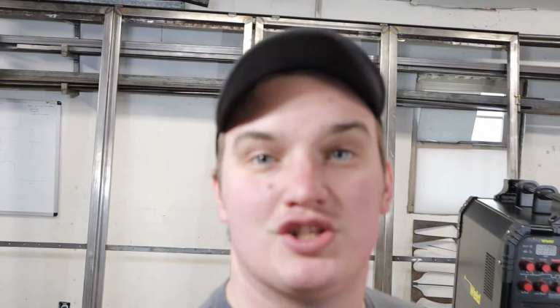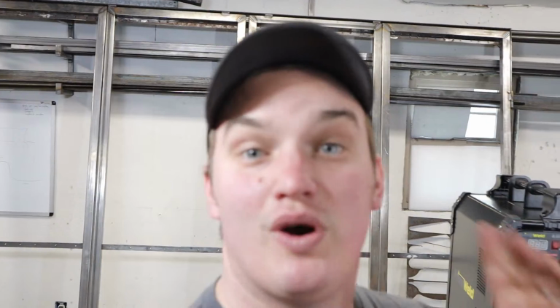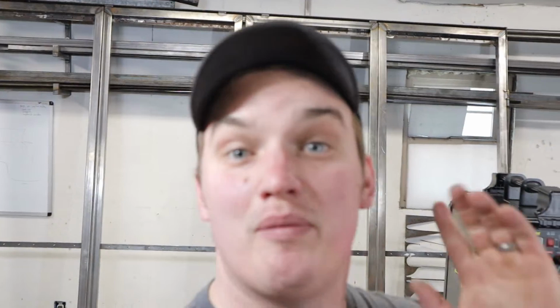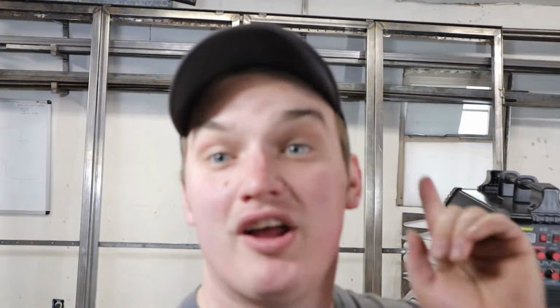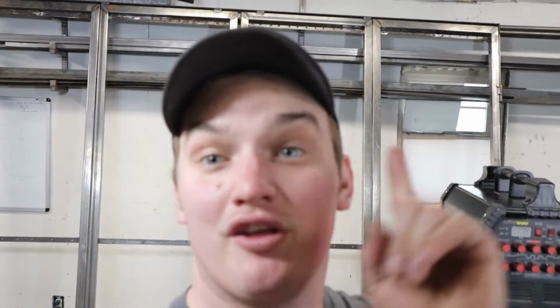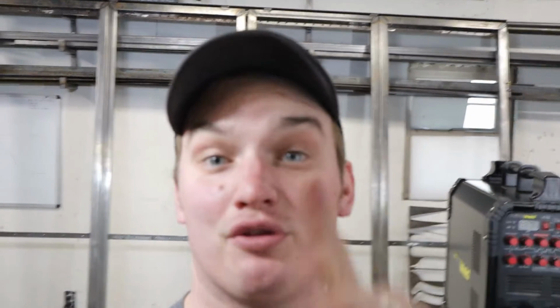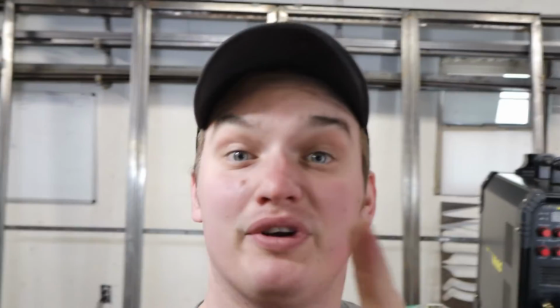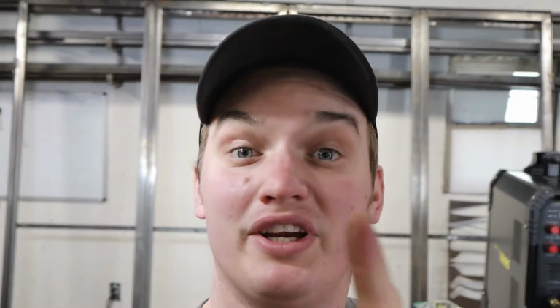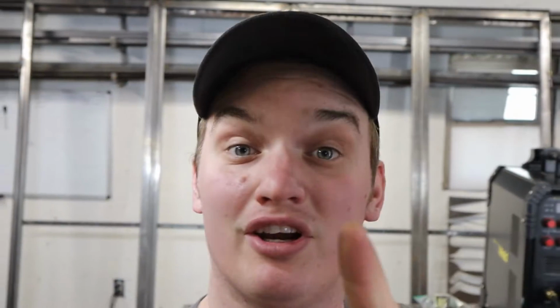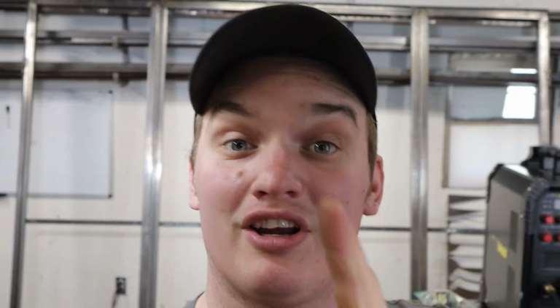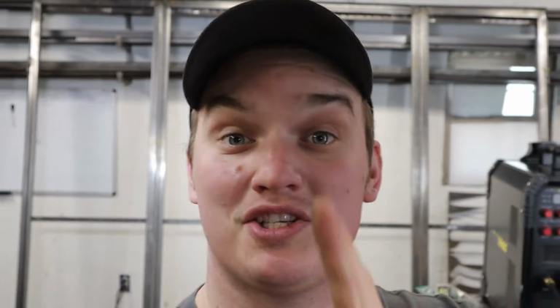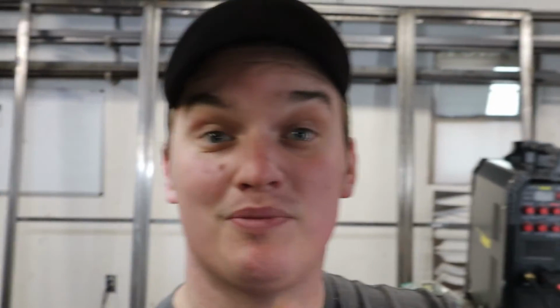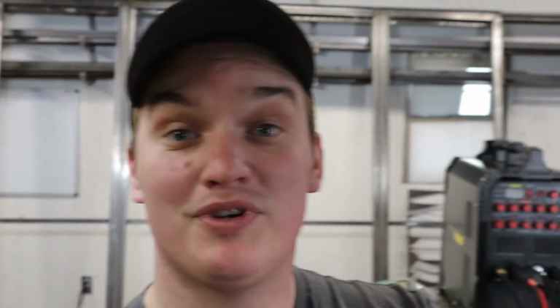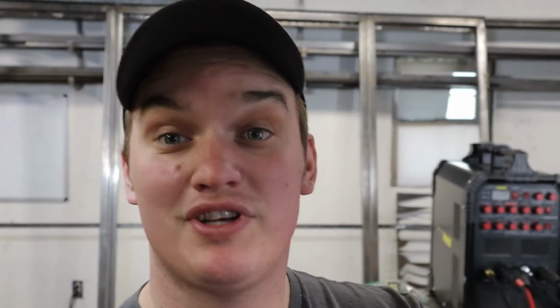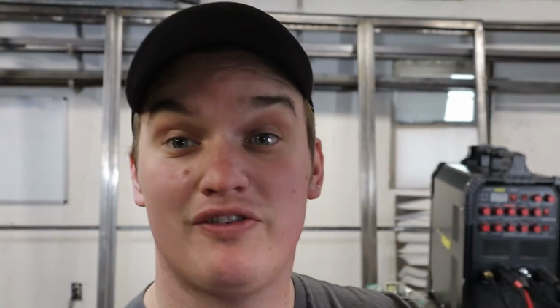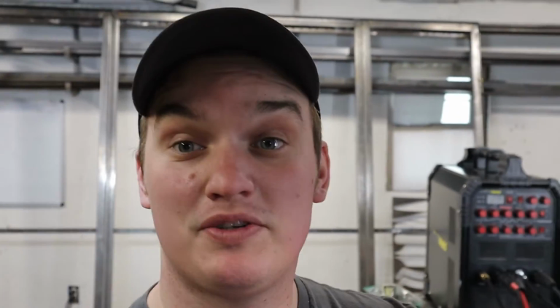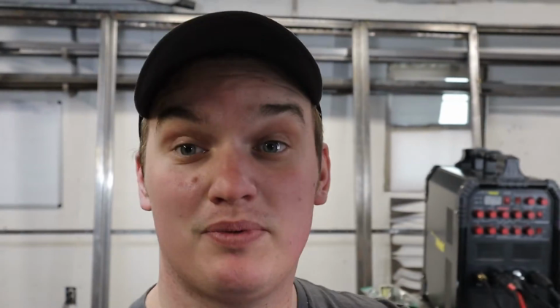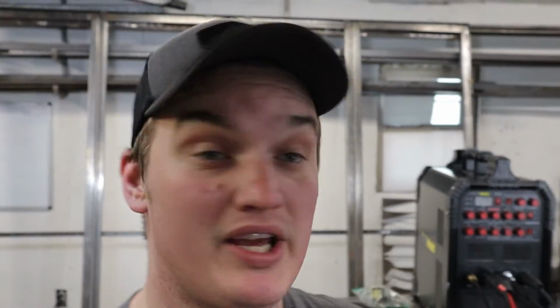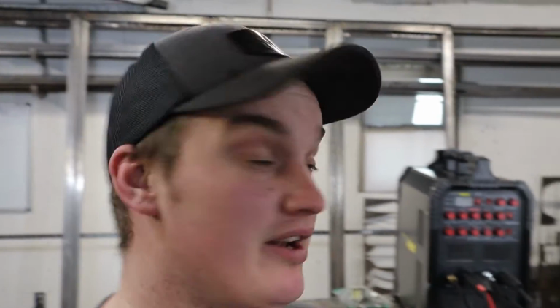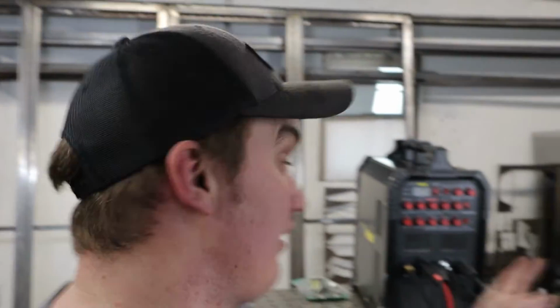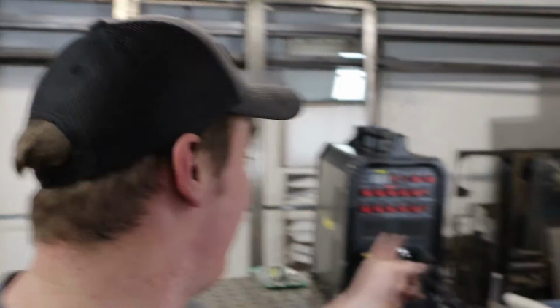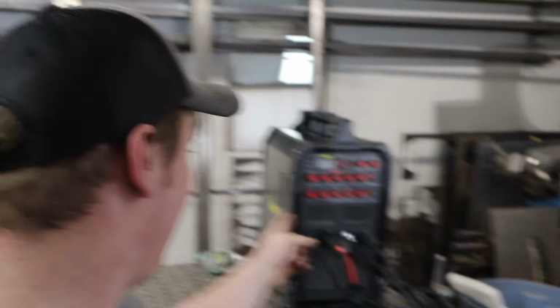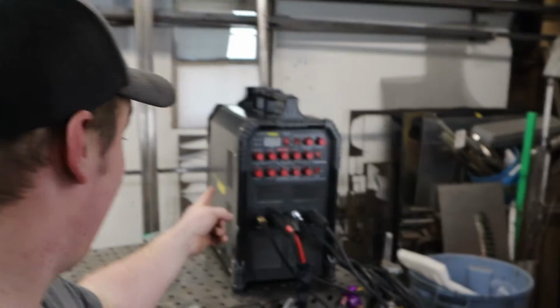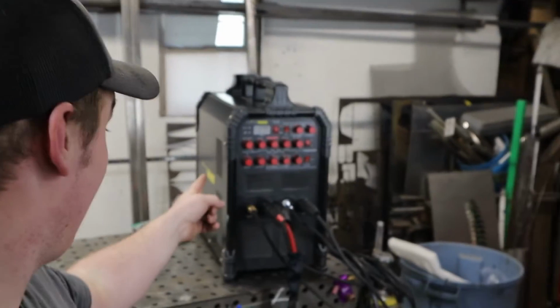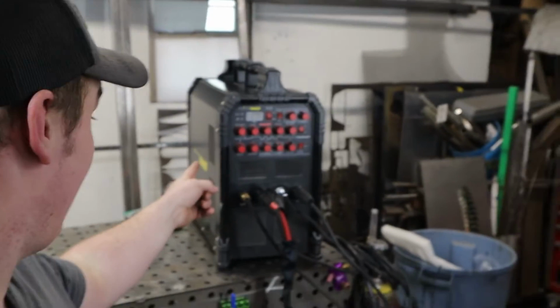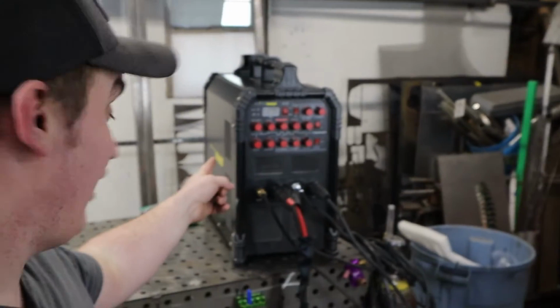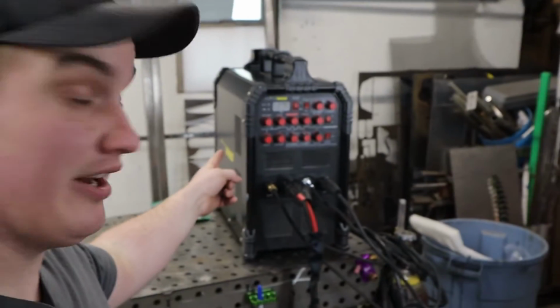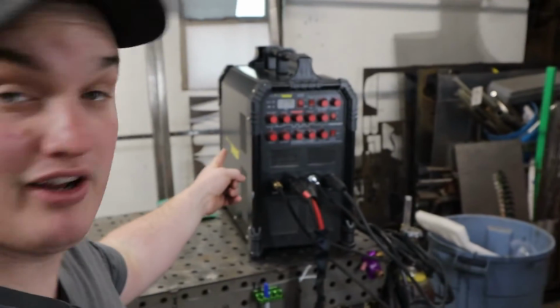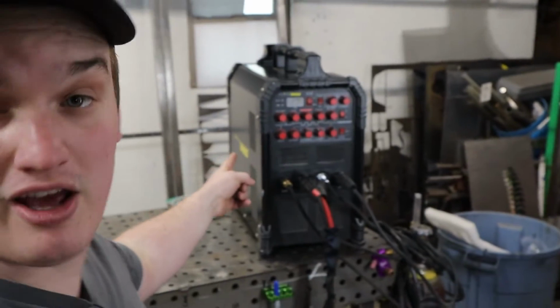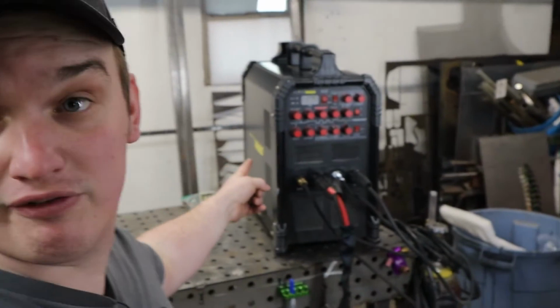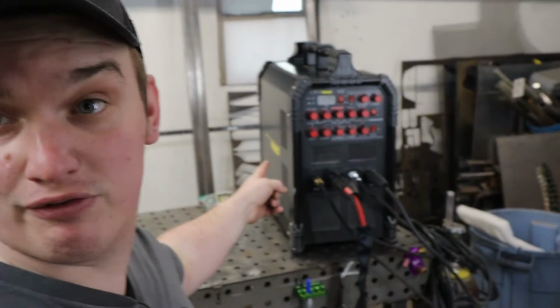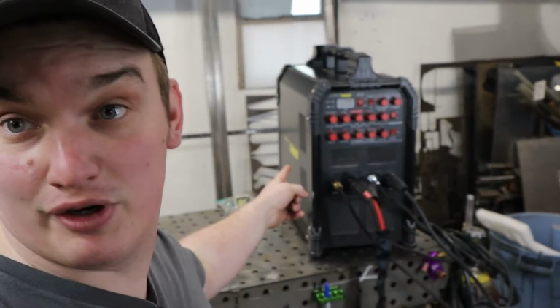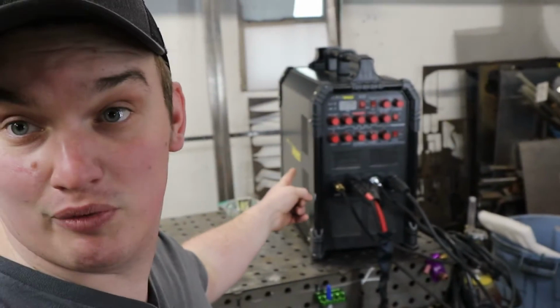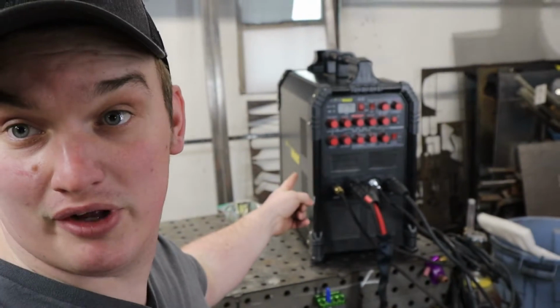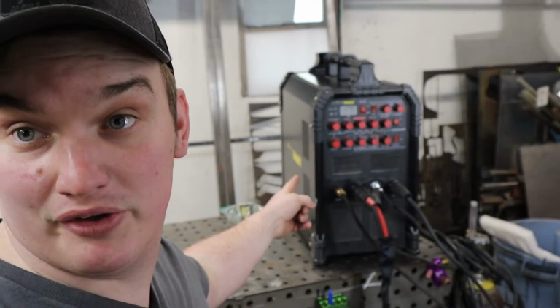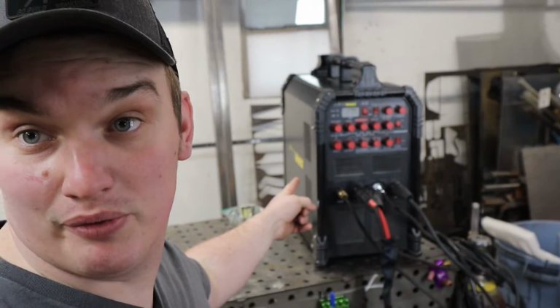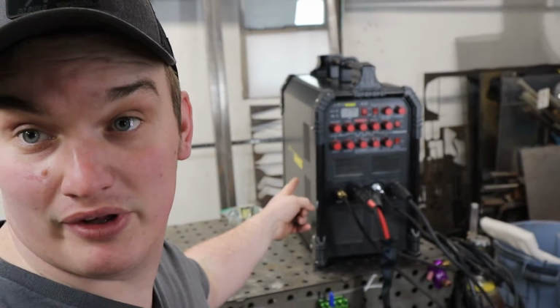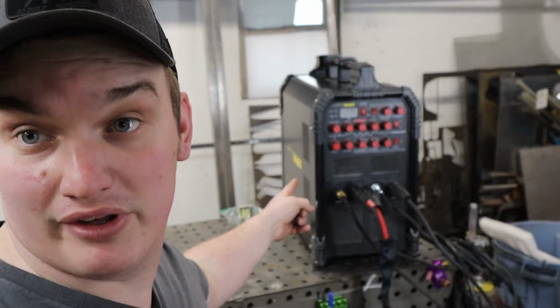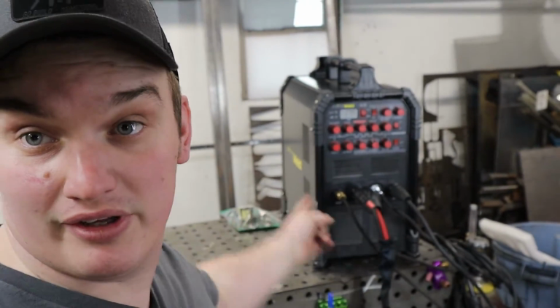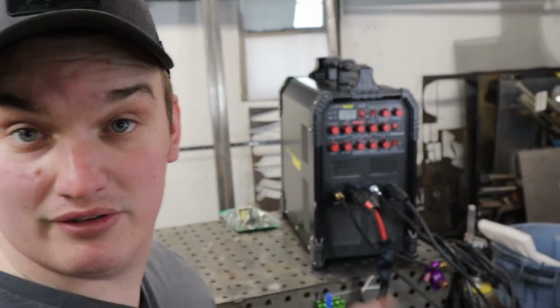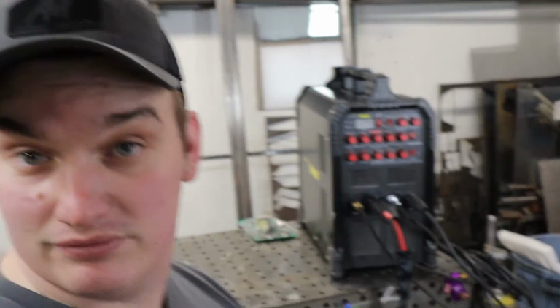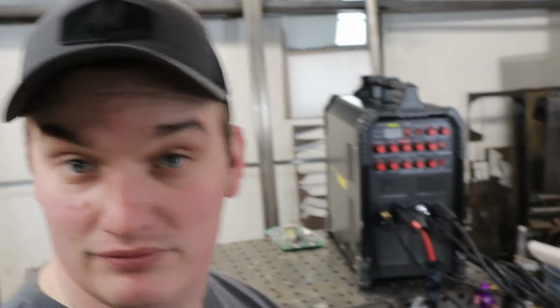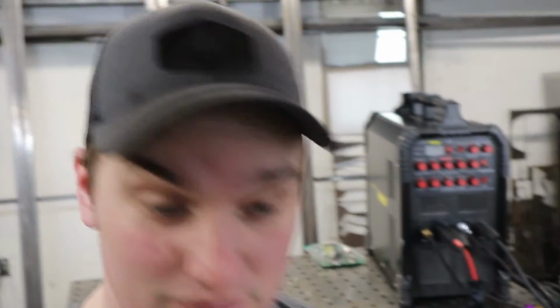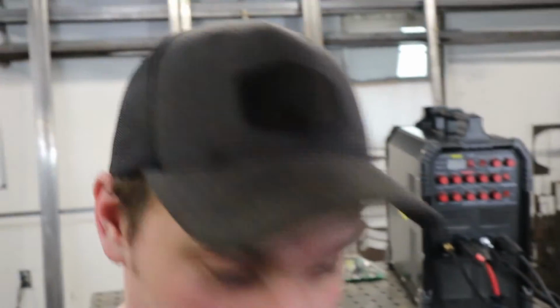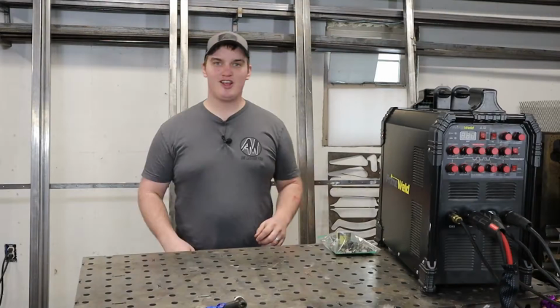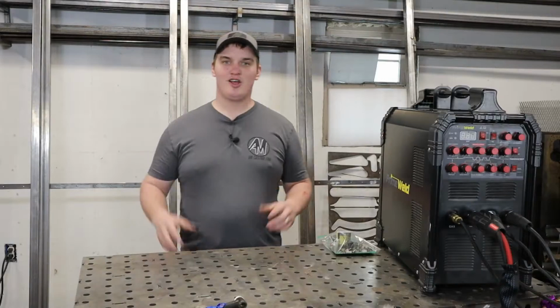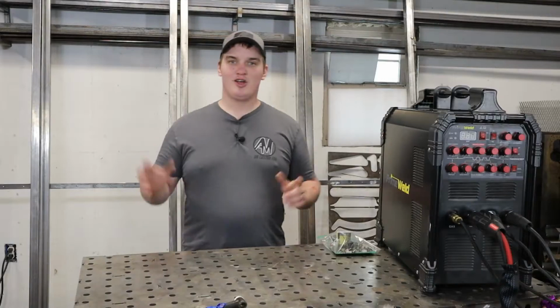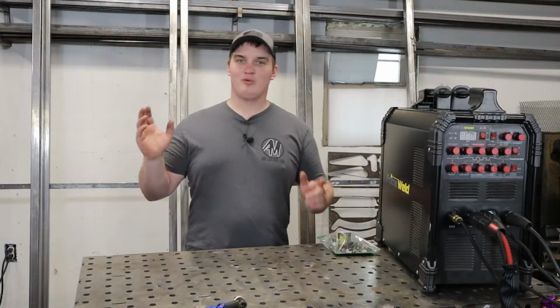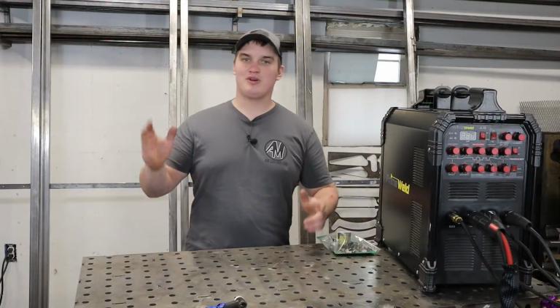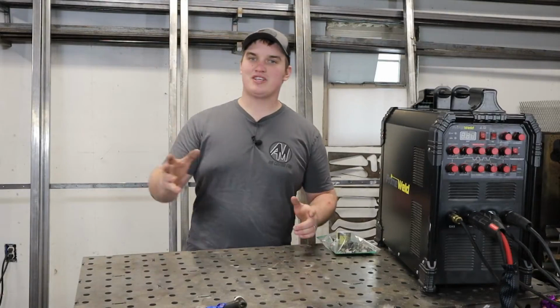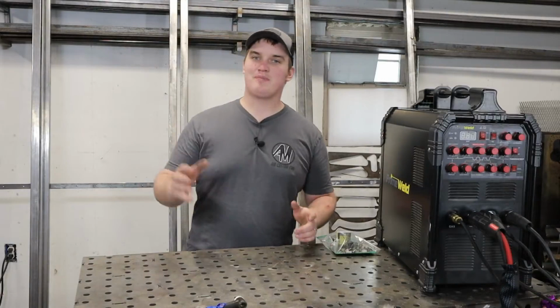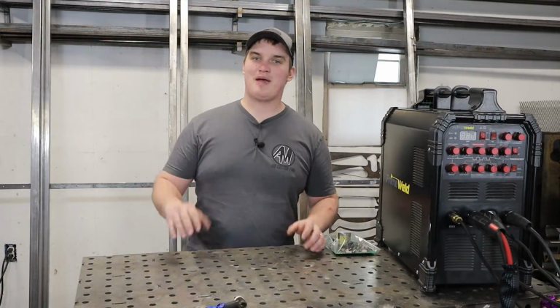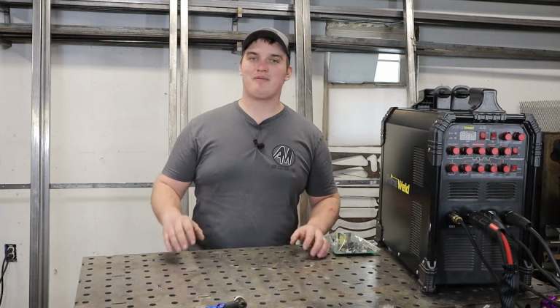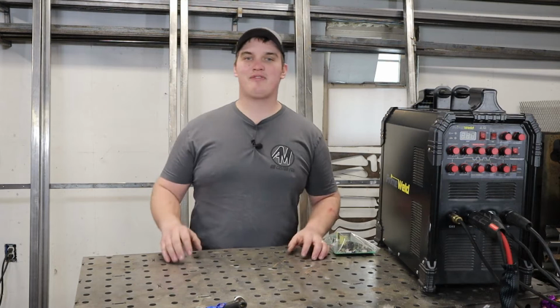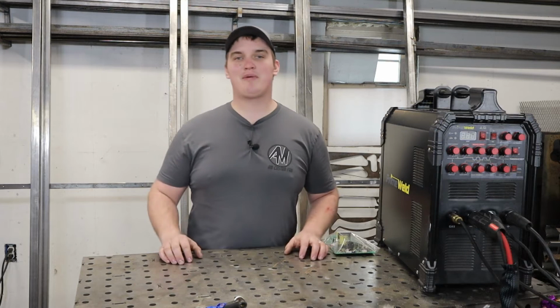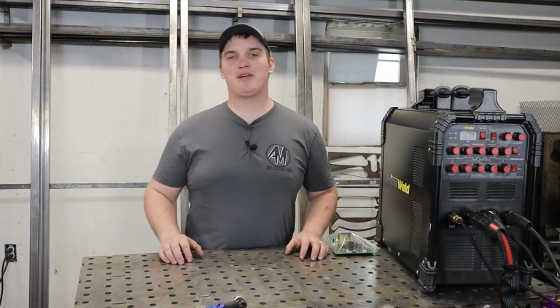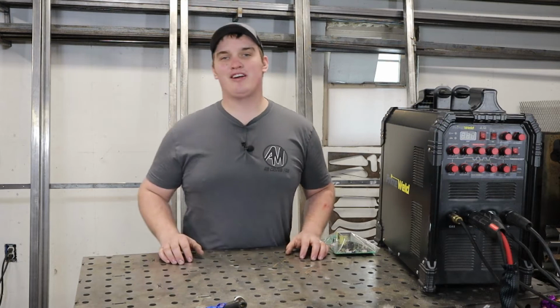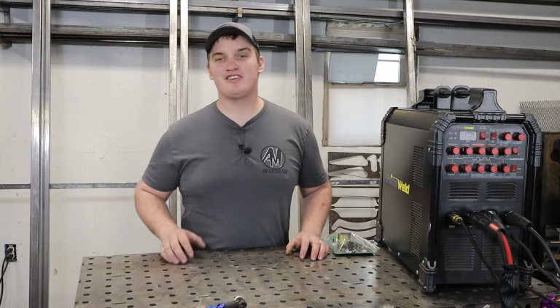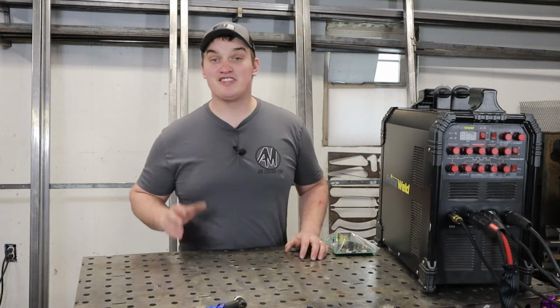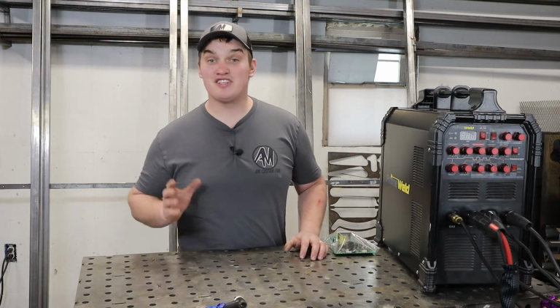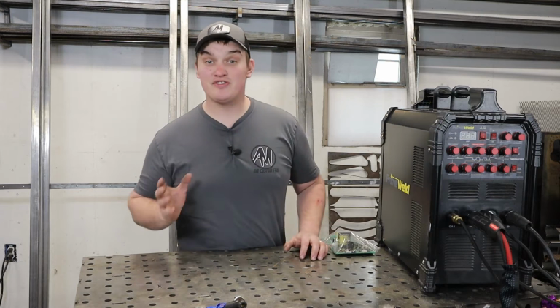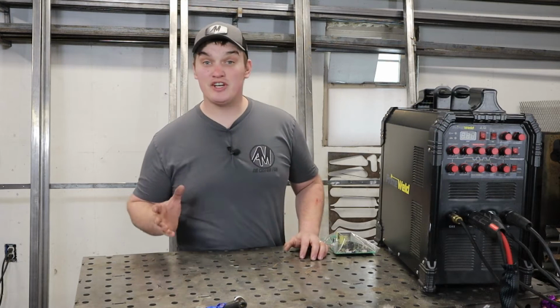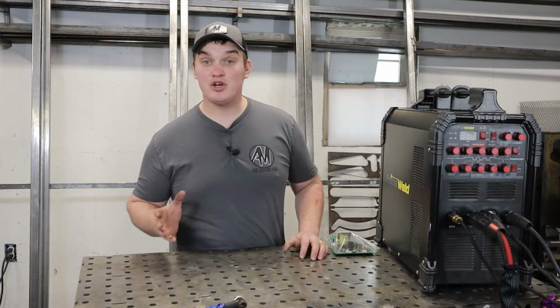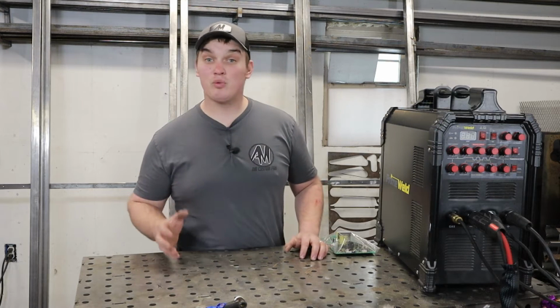So I bought a three-year customer service plan and got a free welder with it. What's up, happy fabricators?